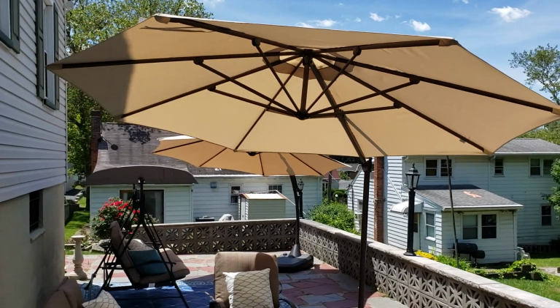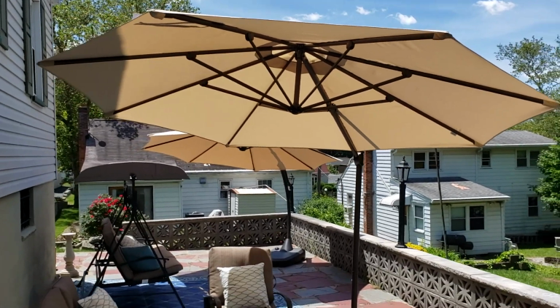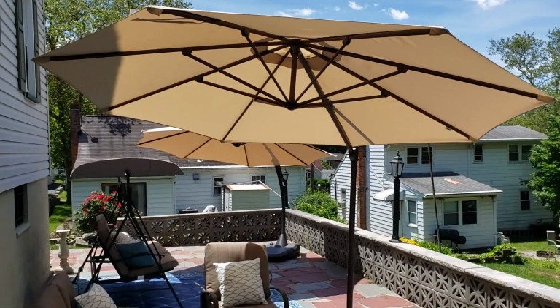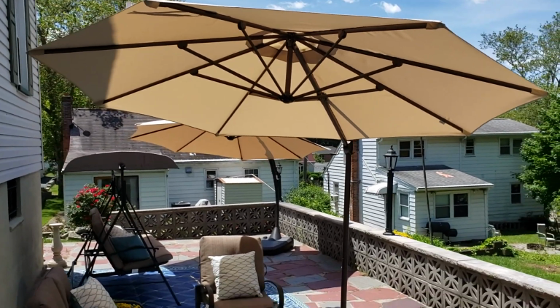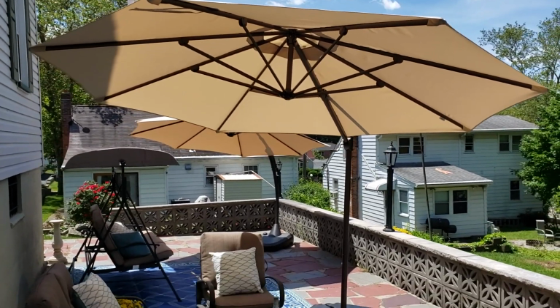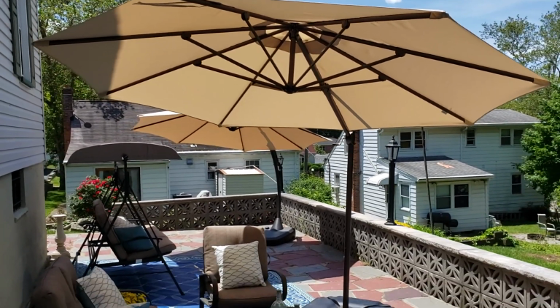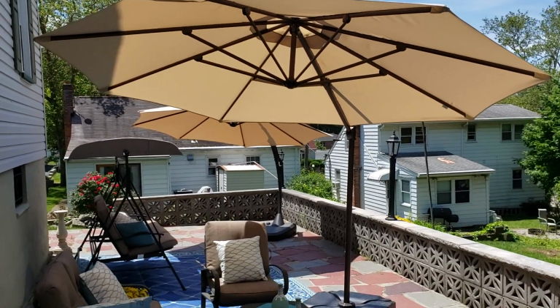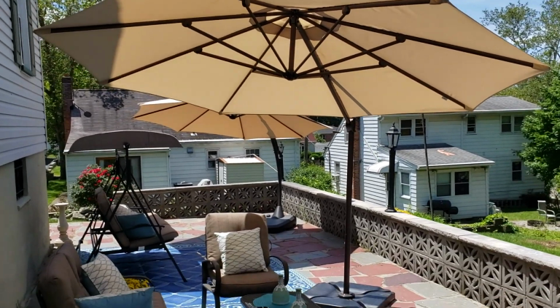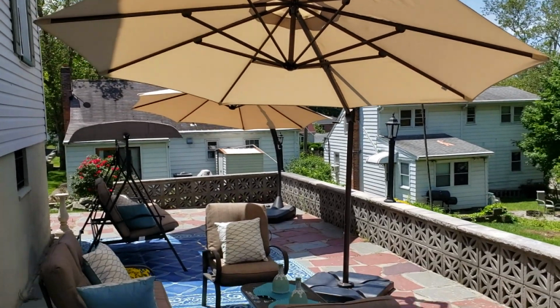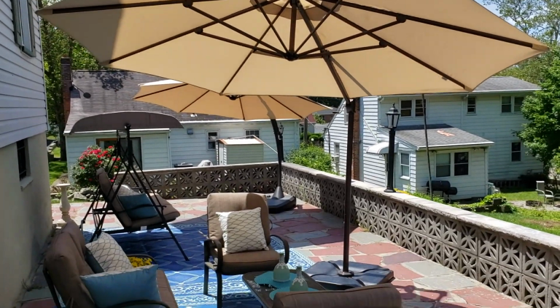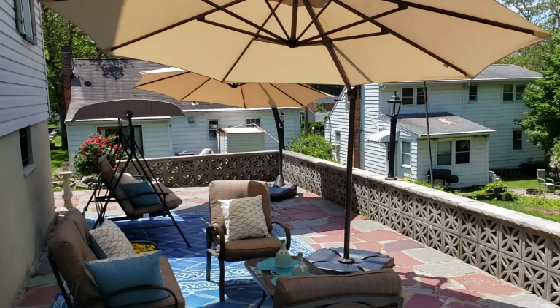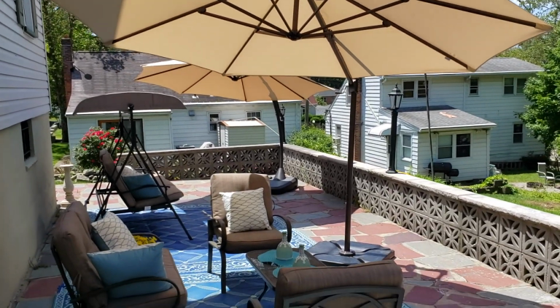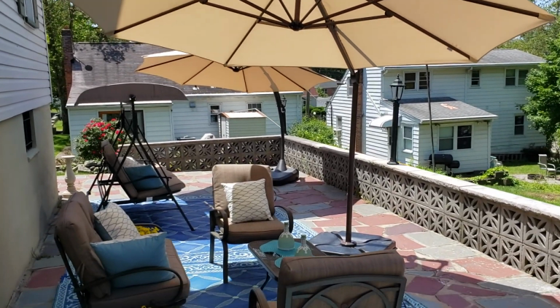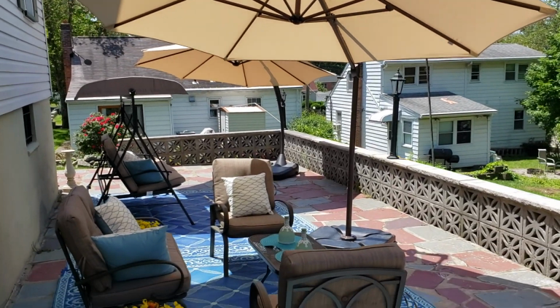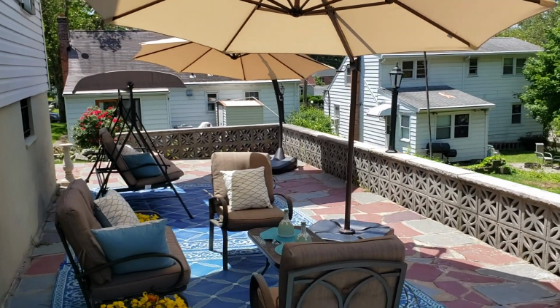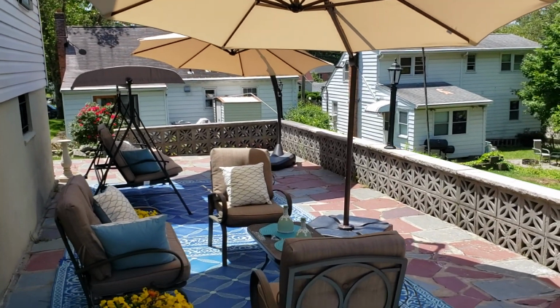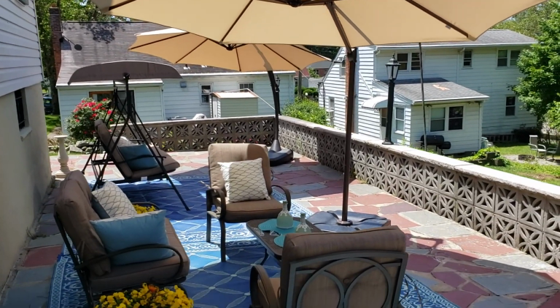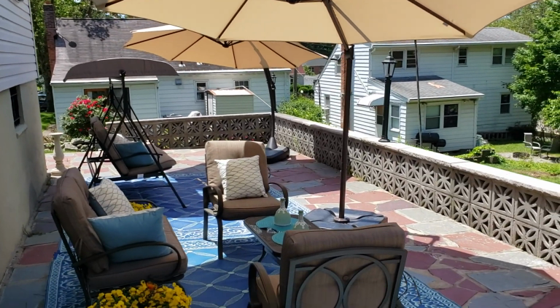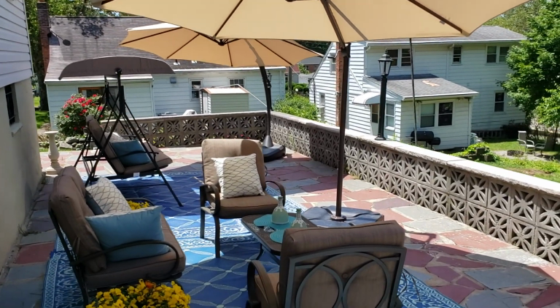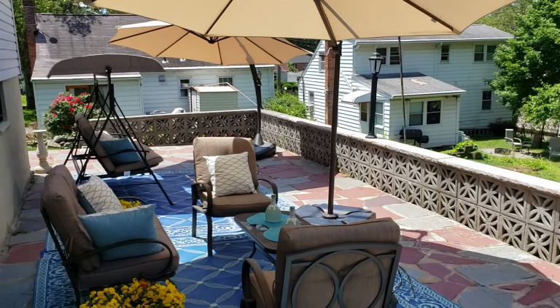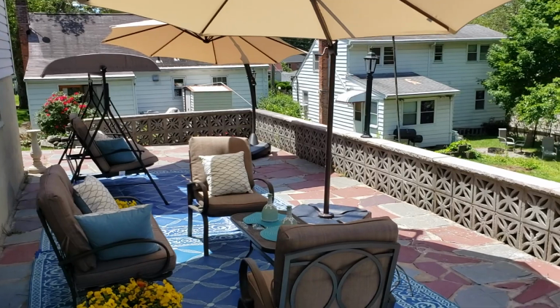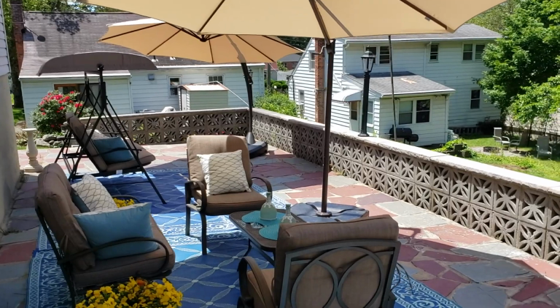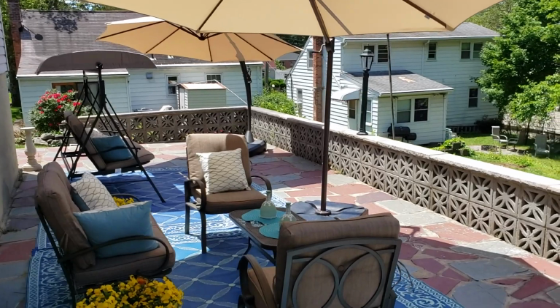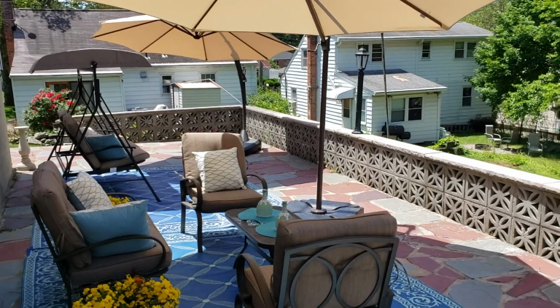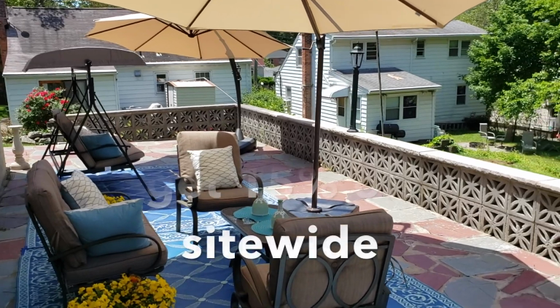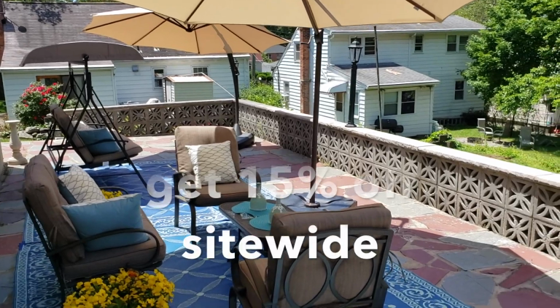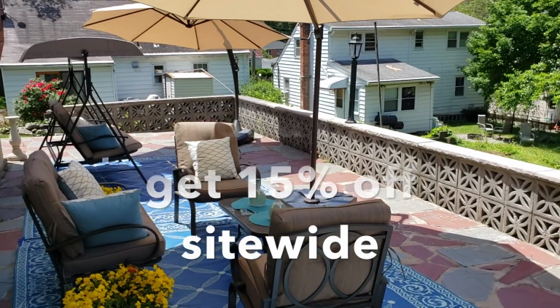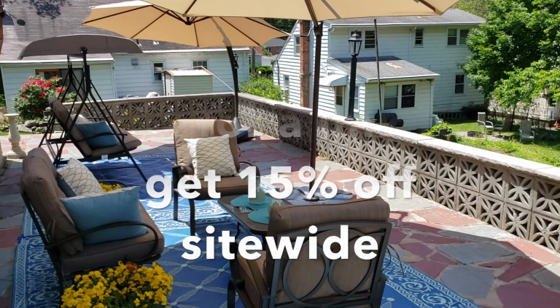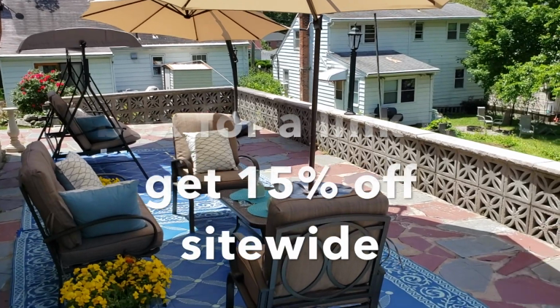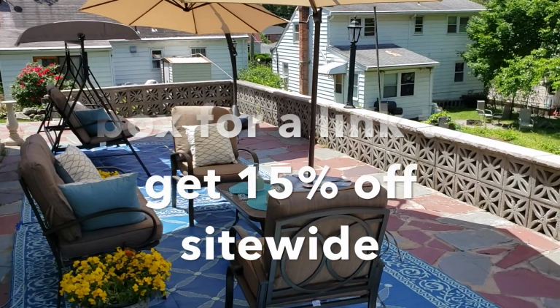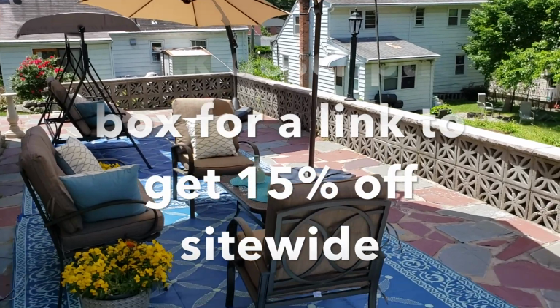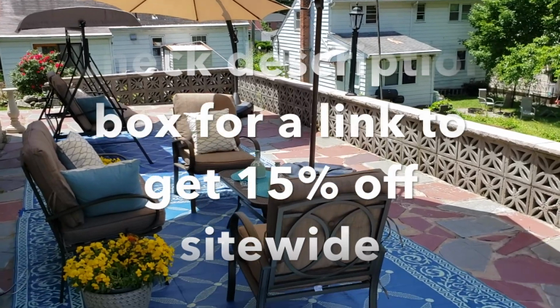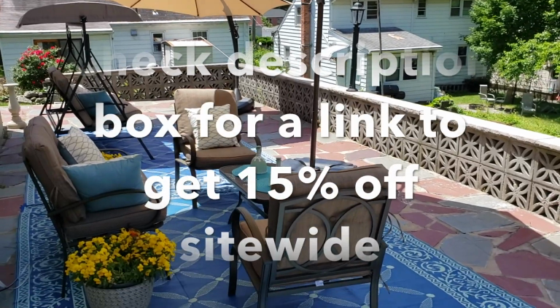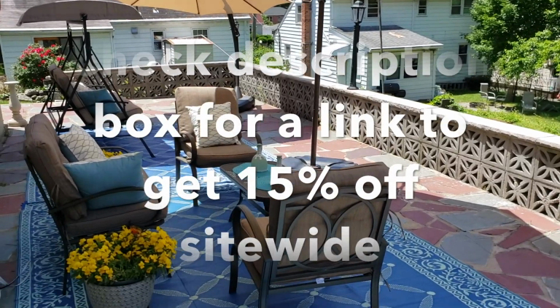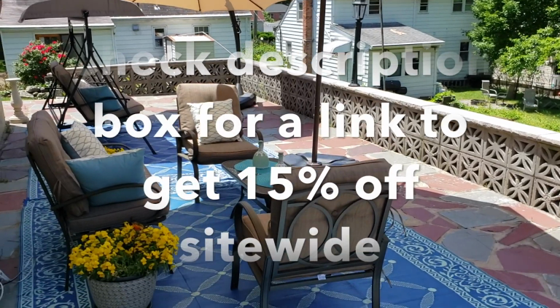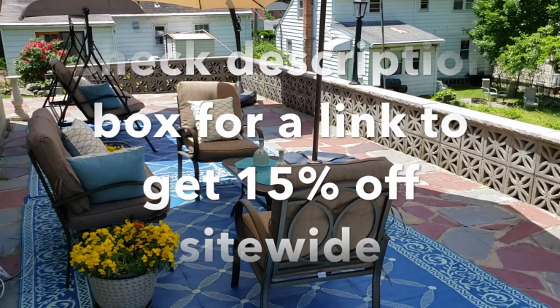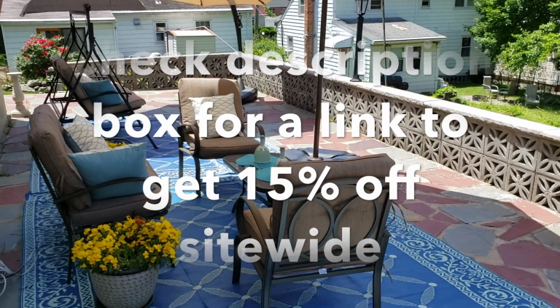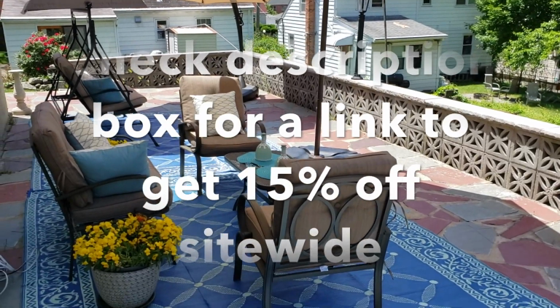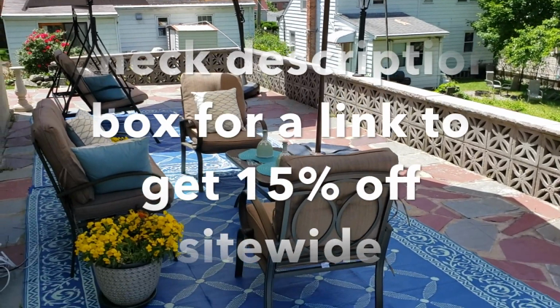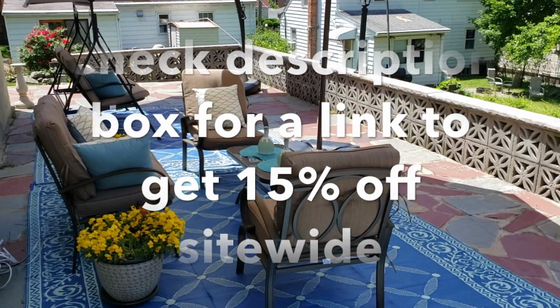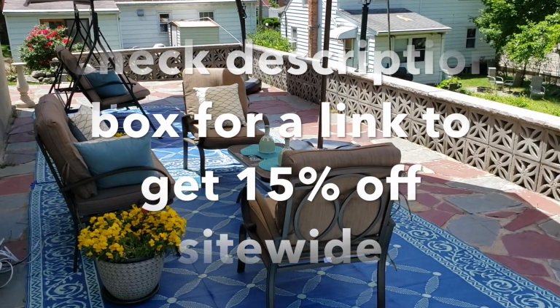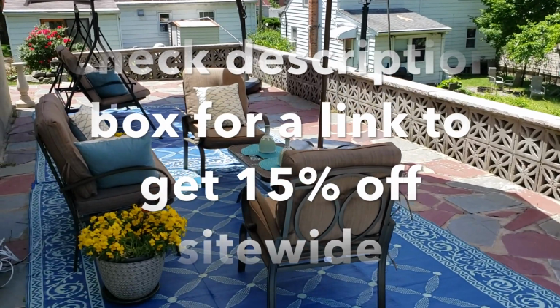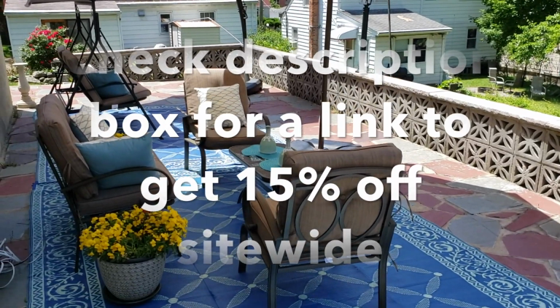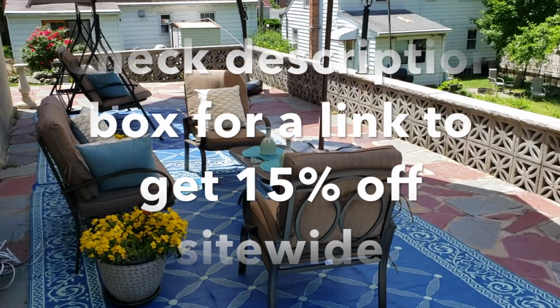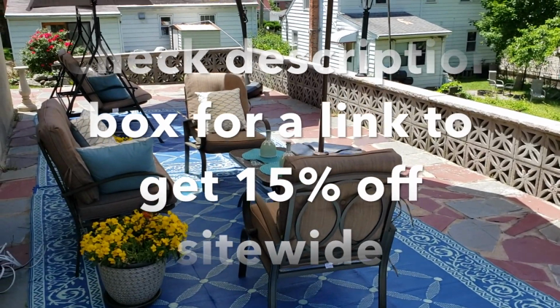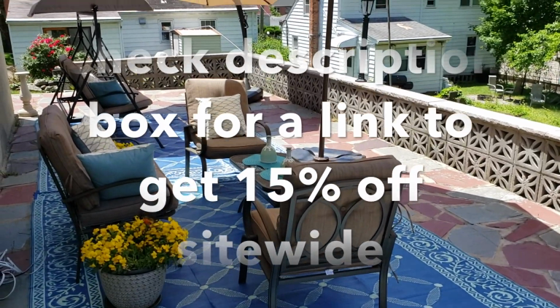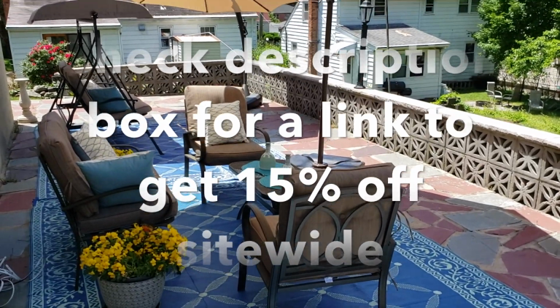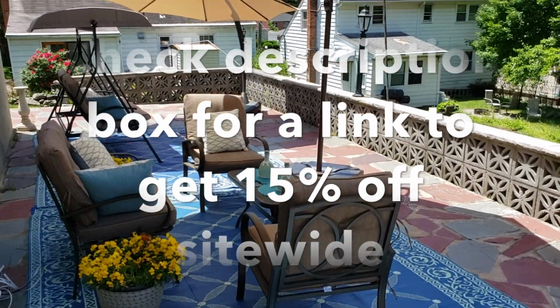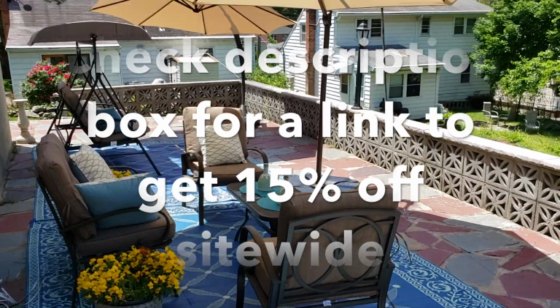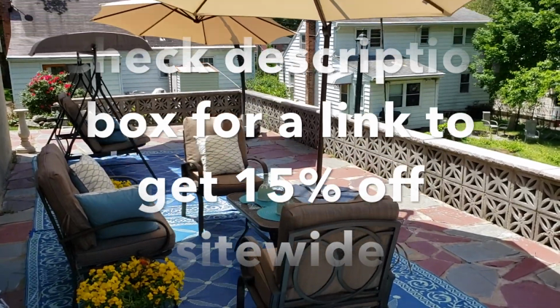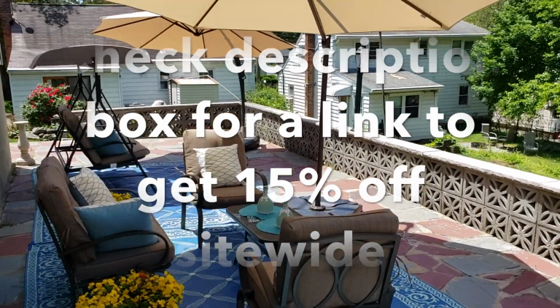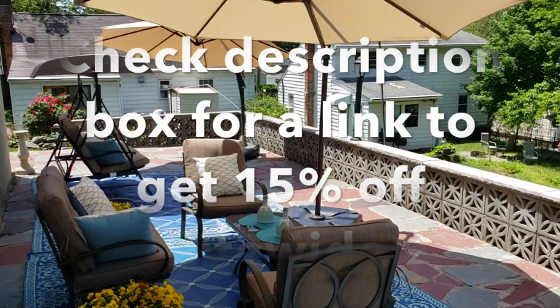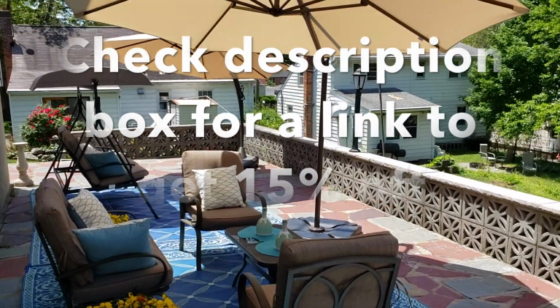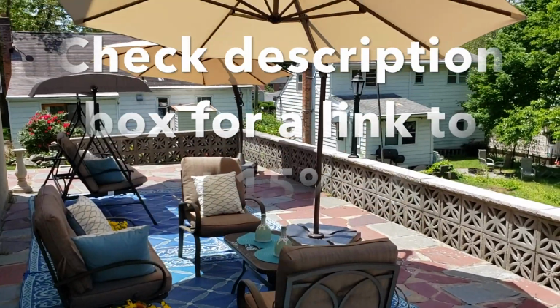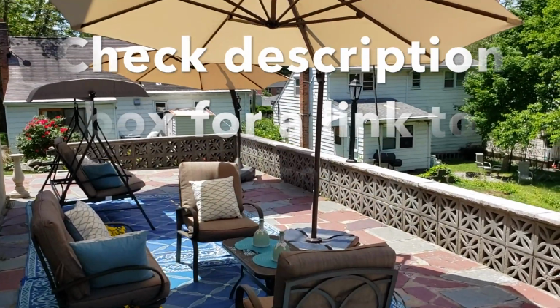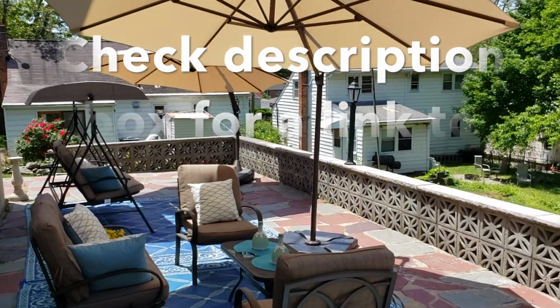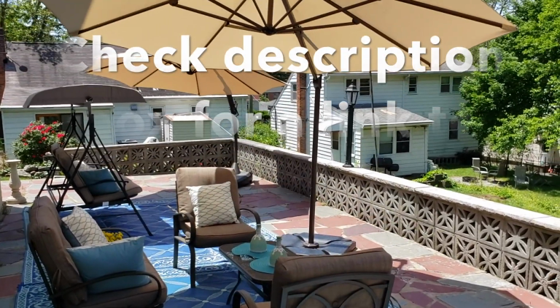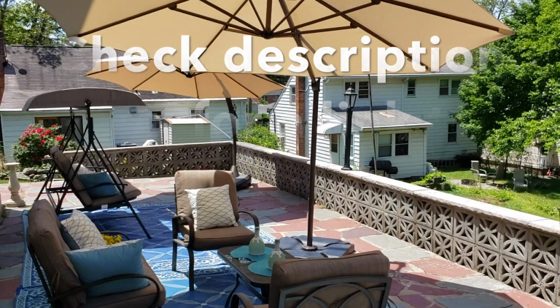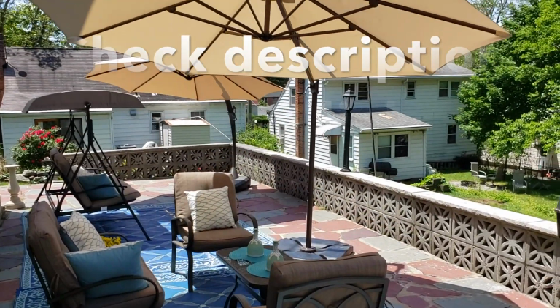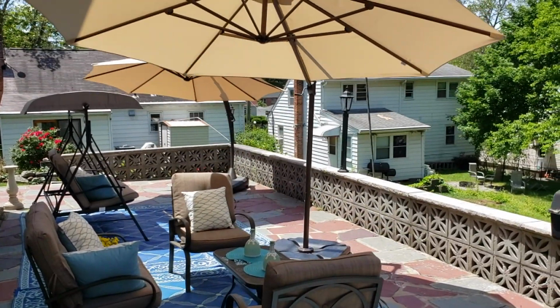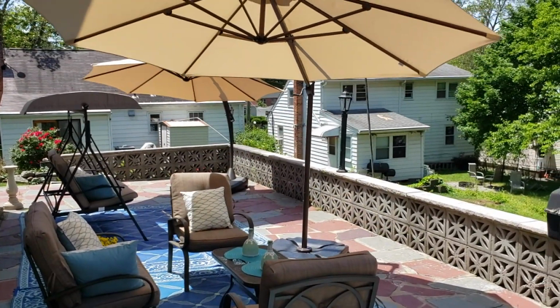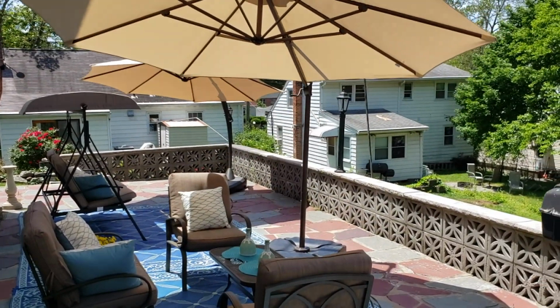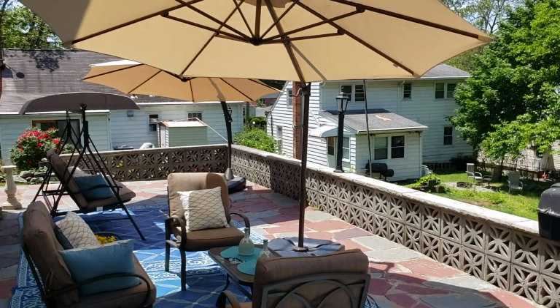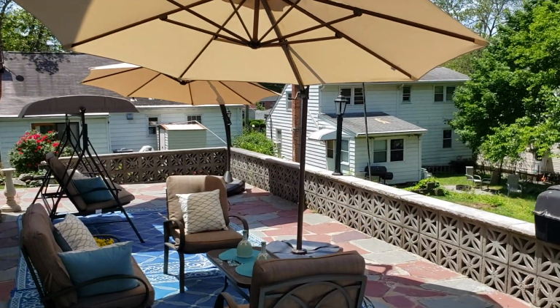Check the description box for a link where you can get 15% off, should you decide to buy this umbrella.